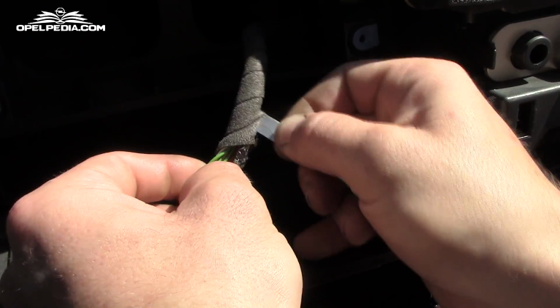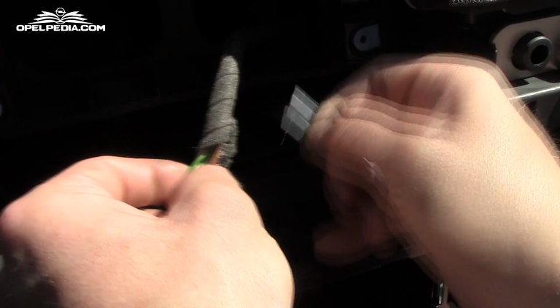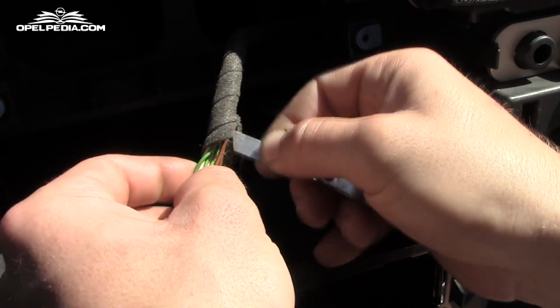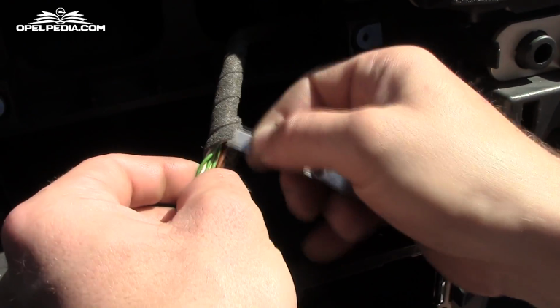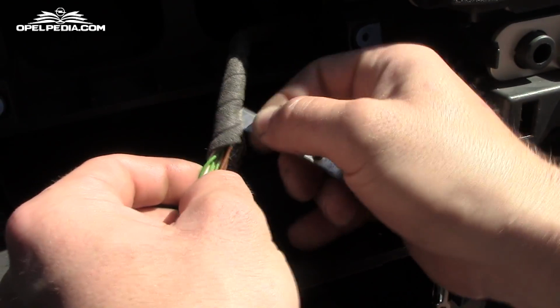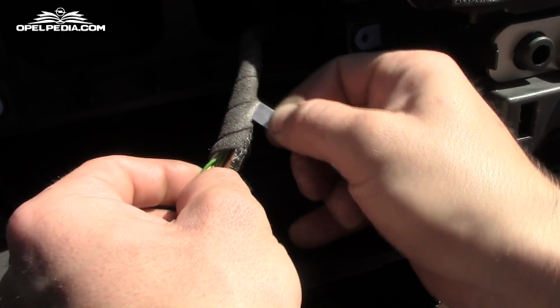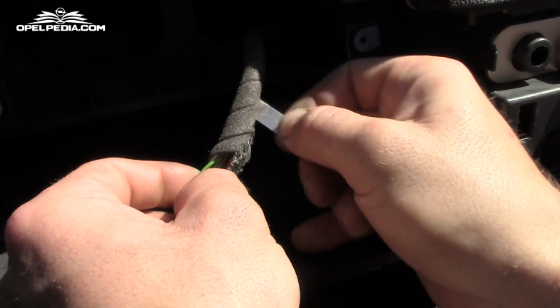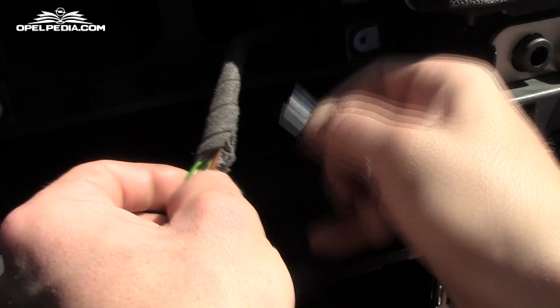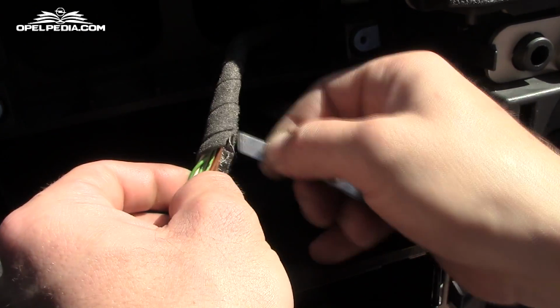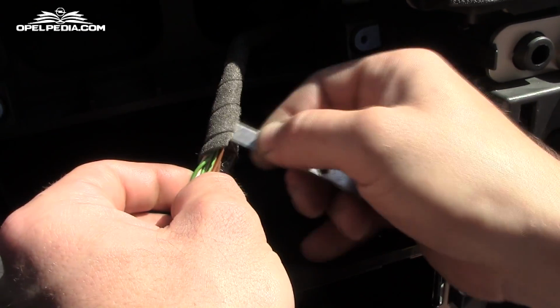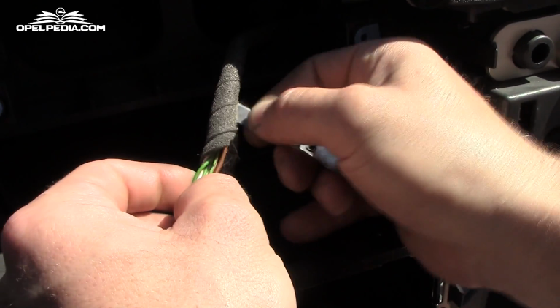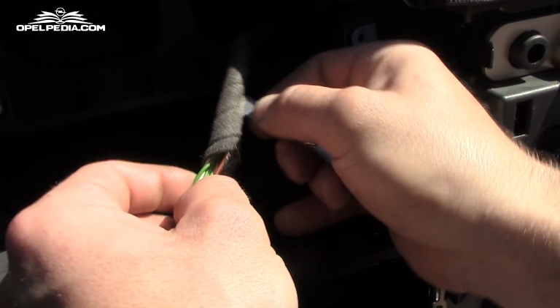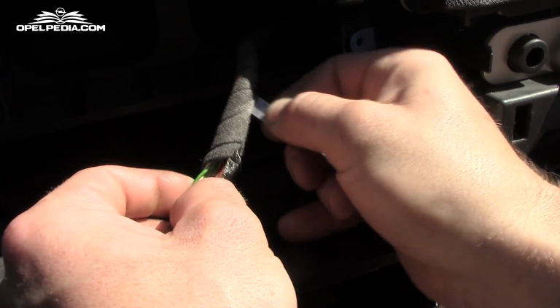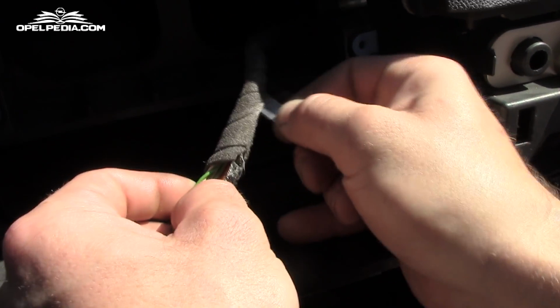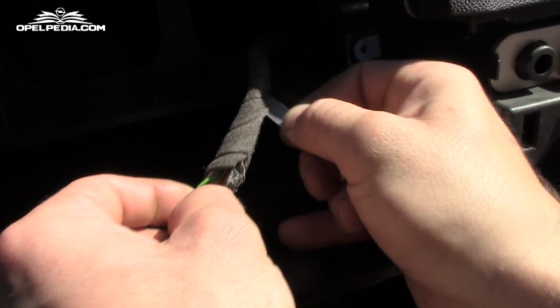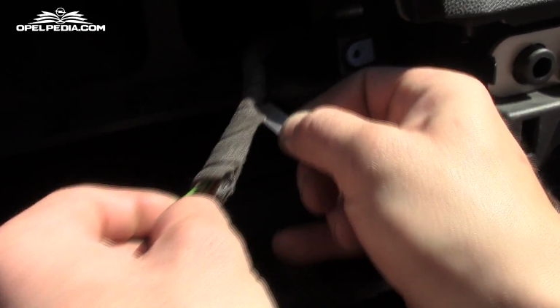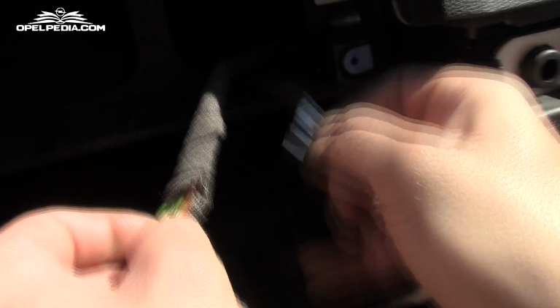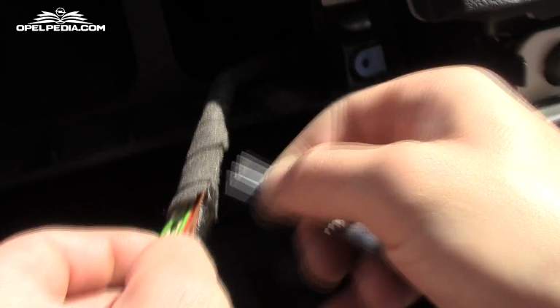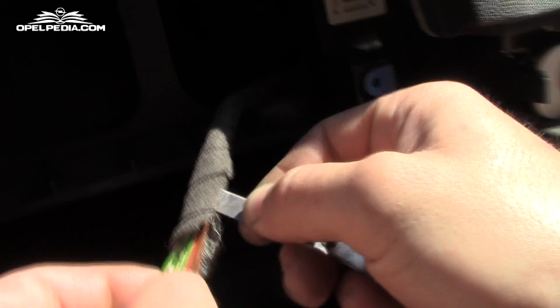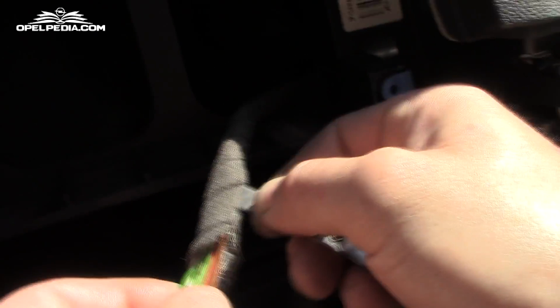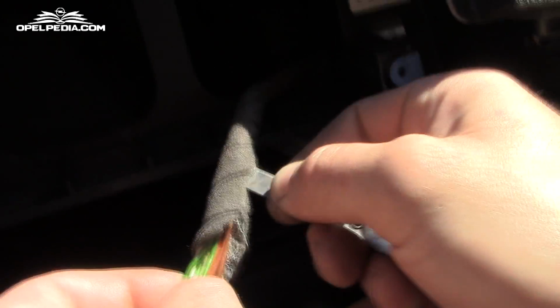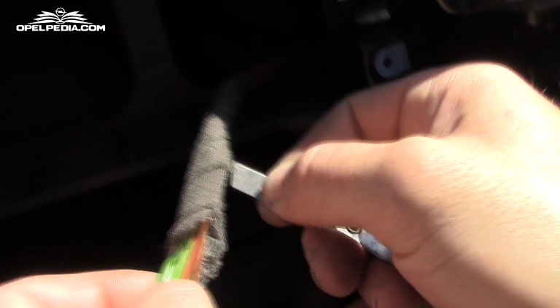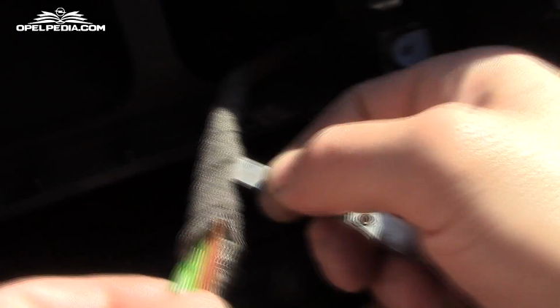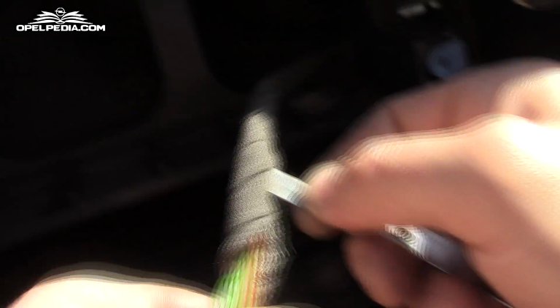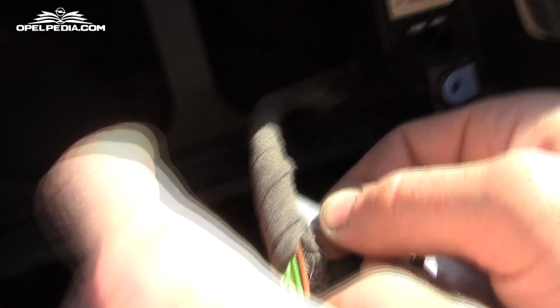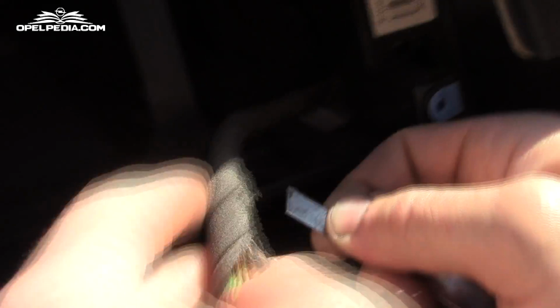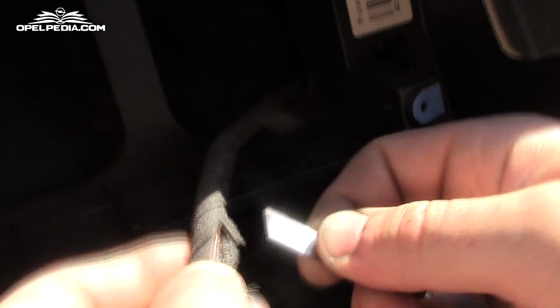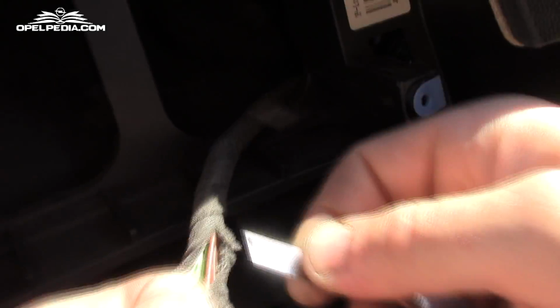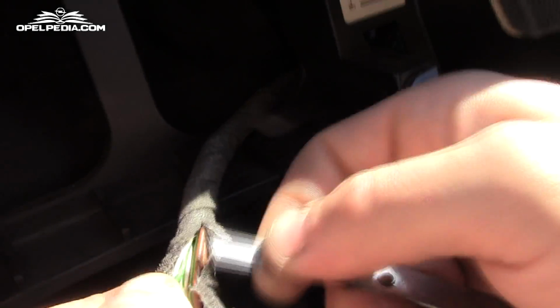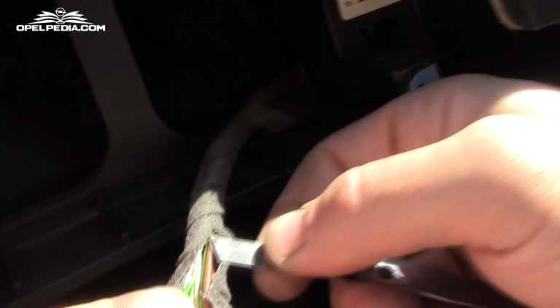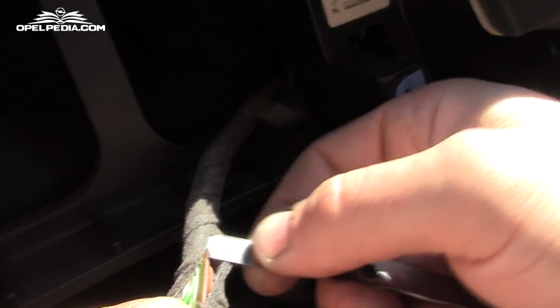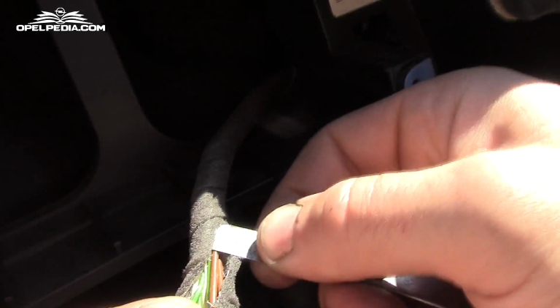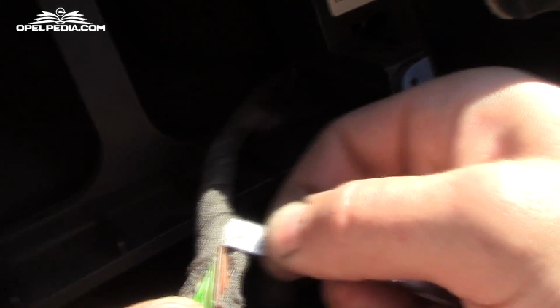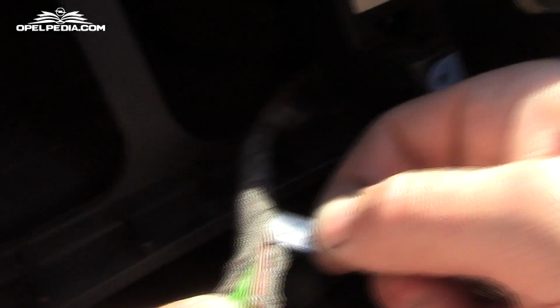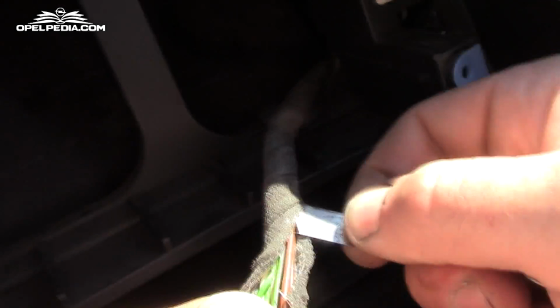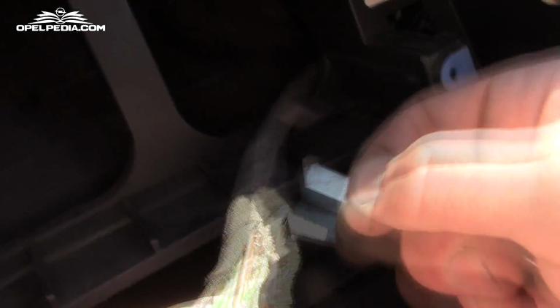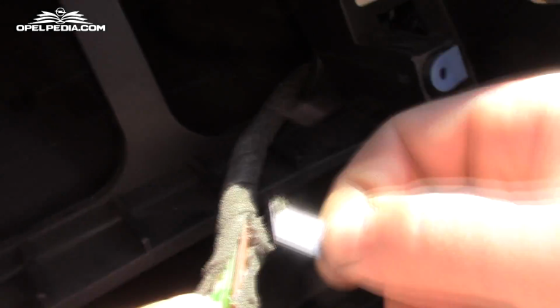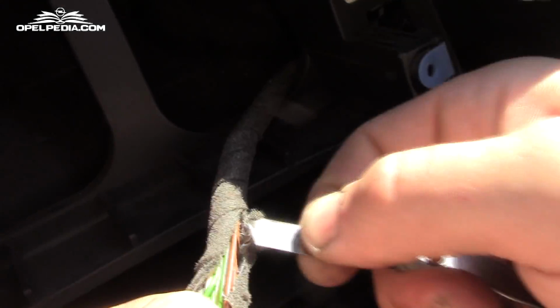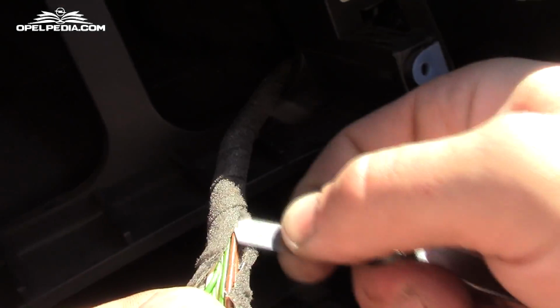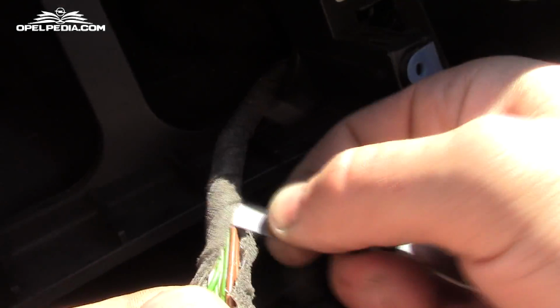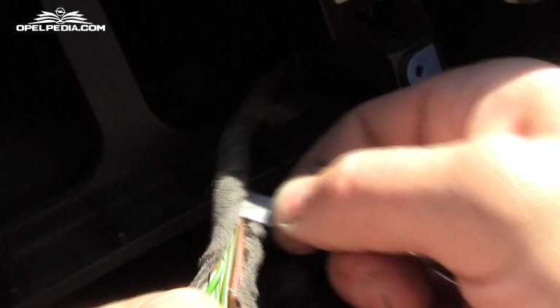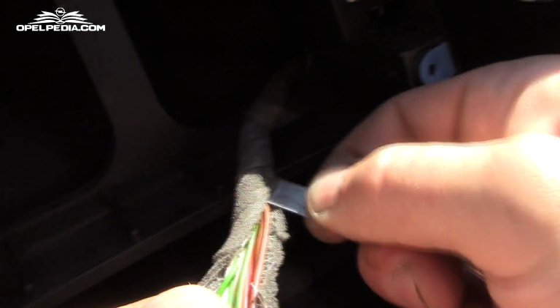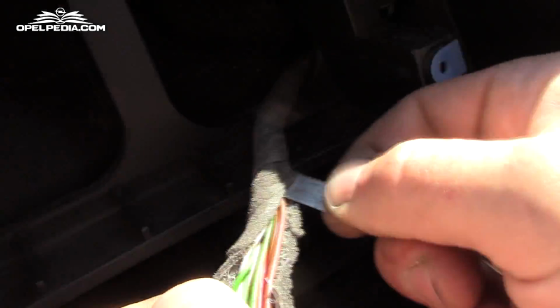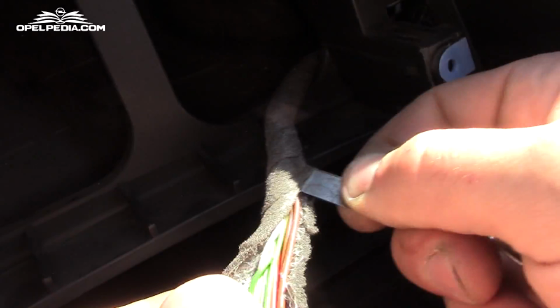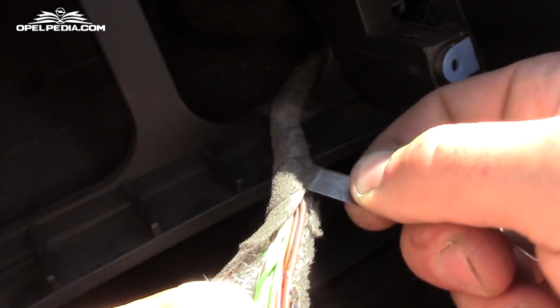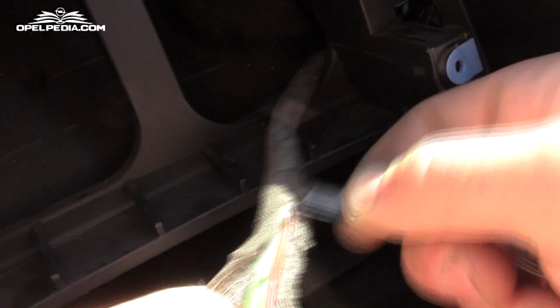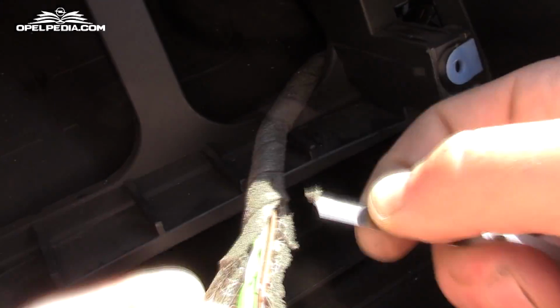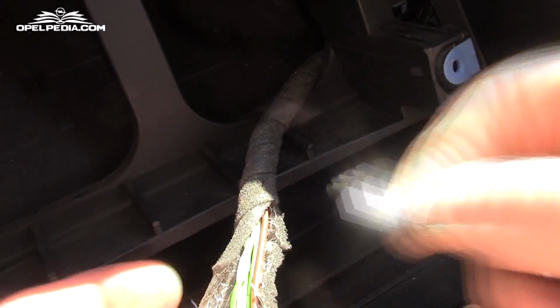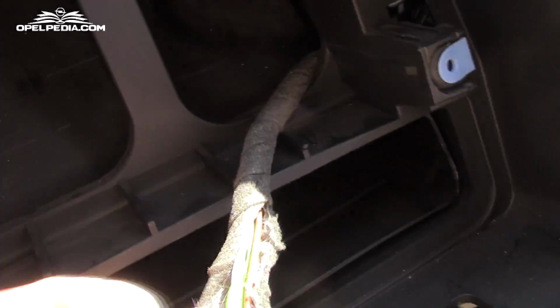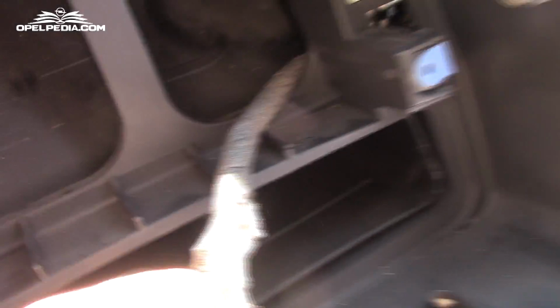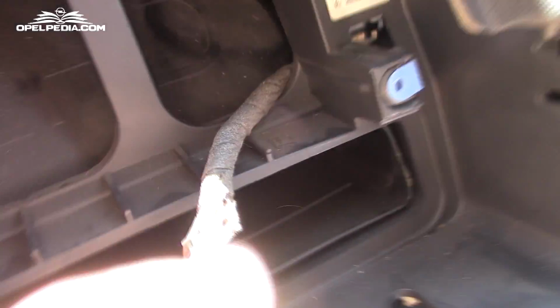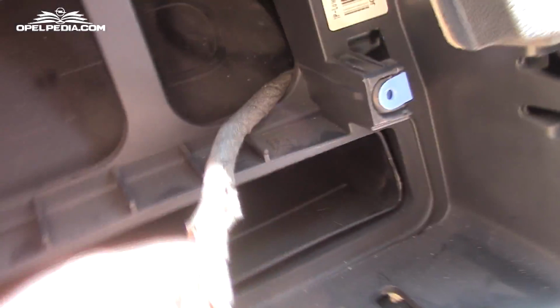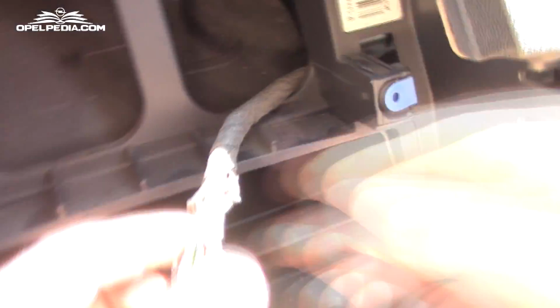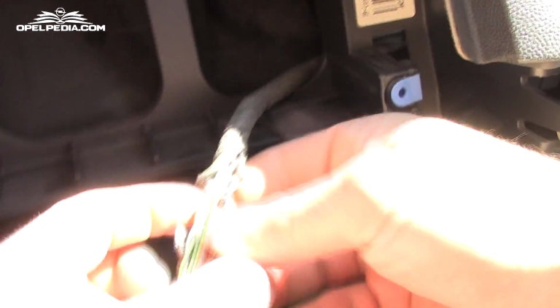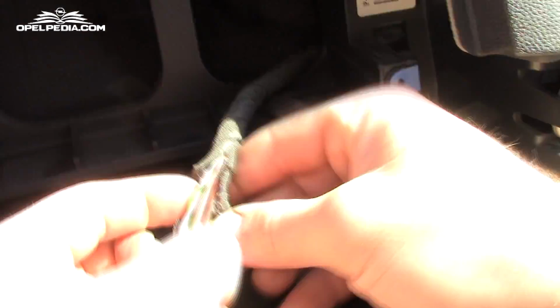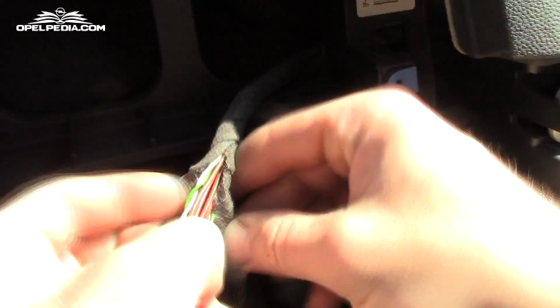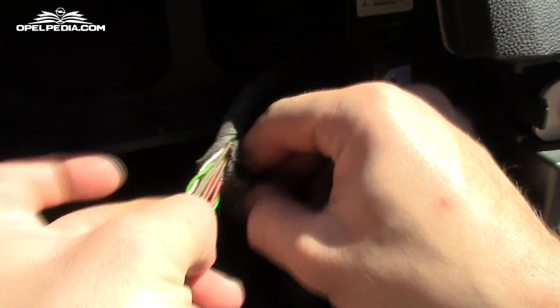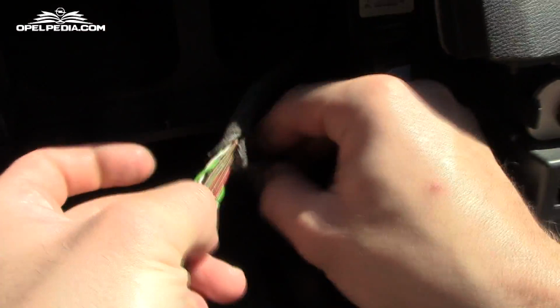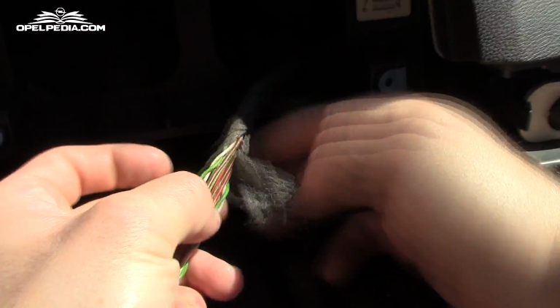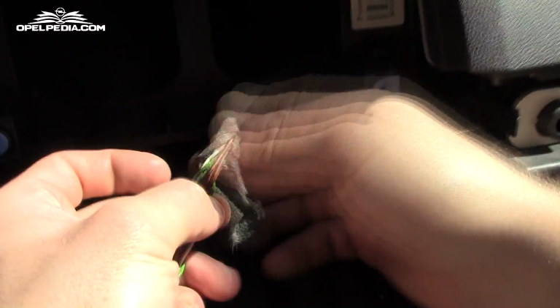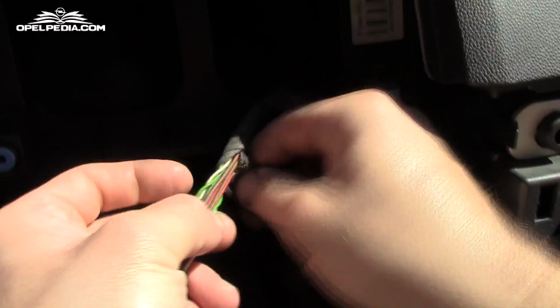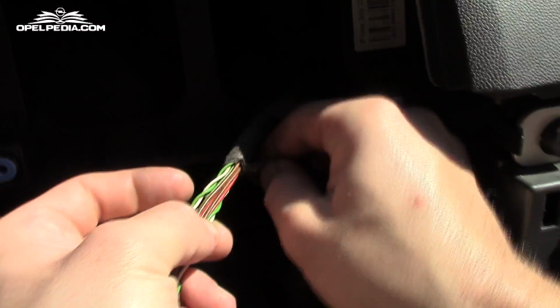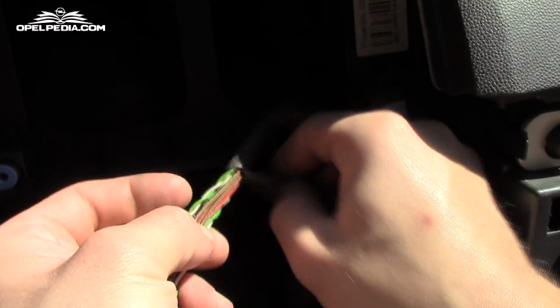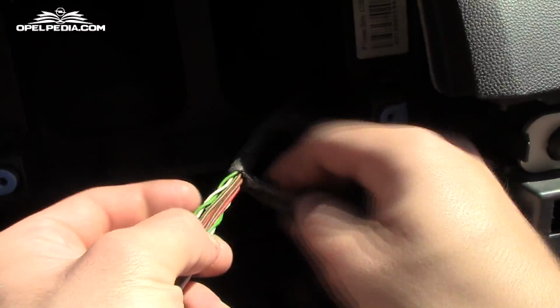We have started by removing some of the insulation protecting the JIT wires and marking them in order to be able to extend them.